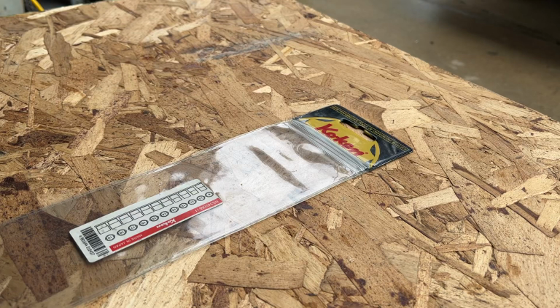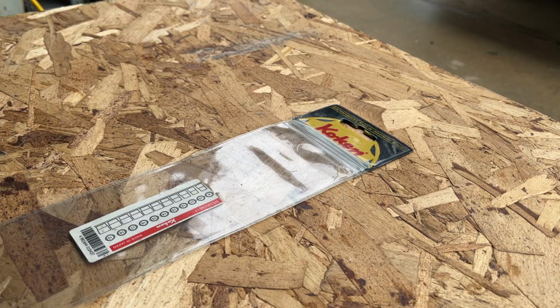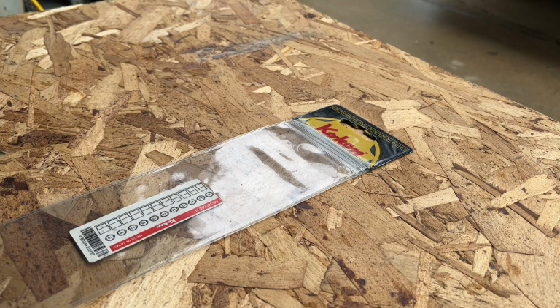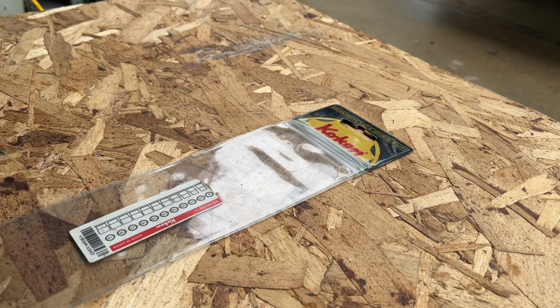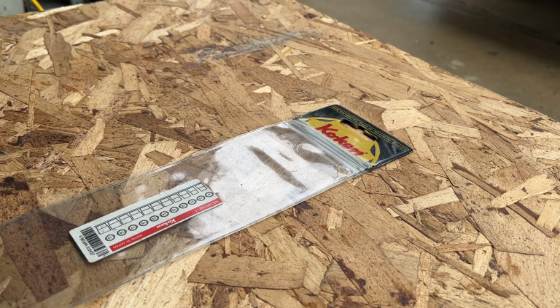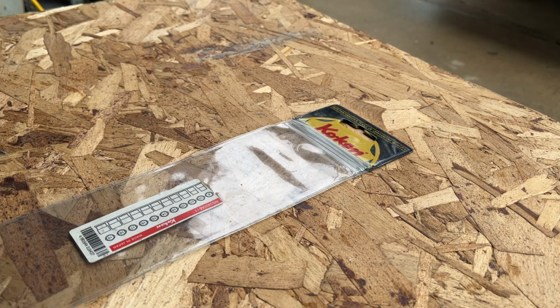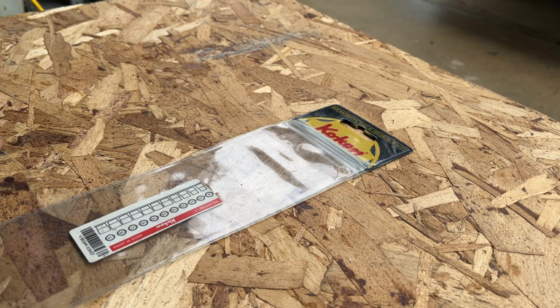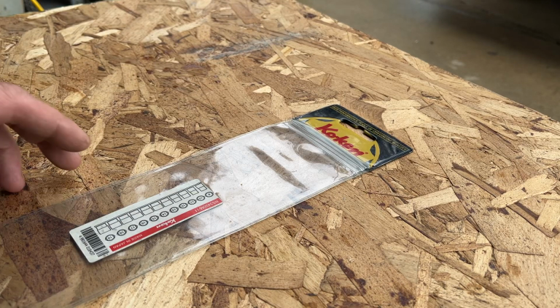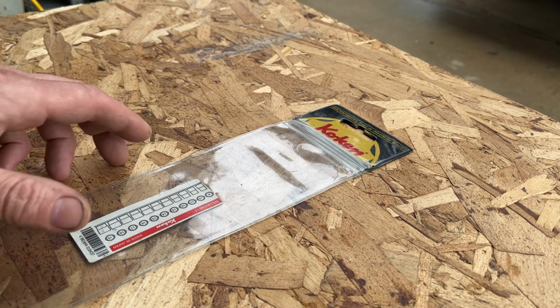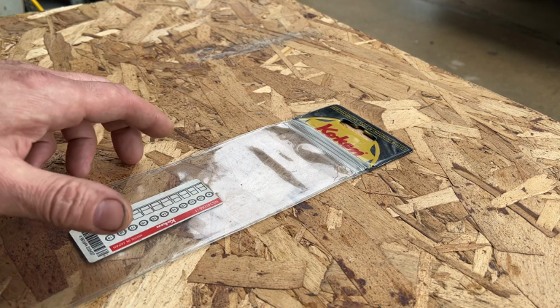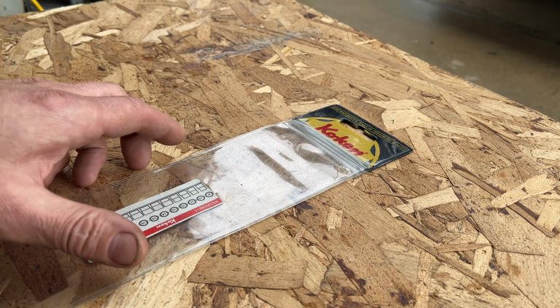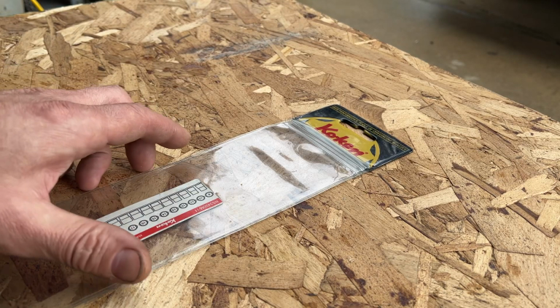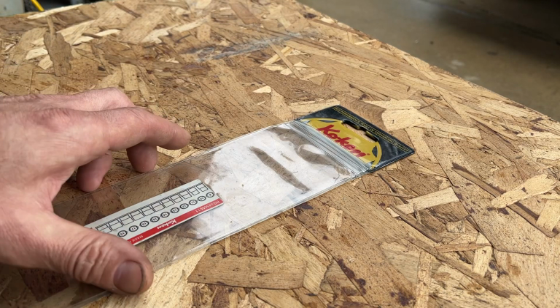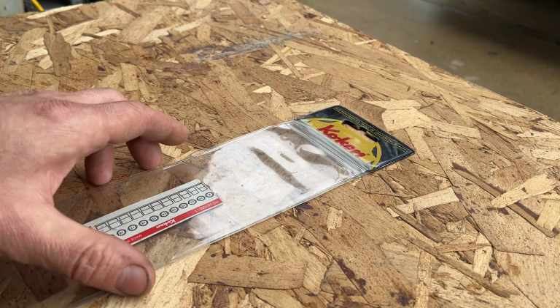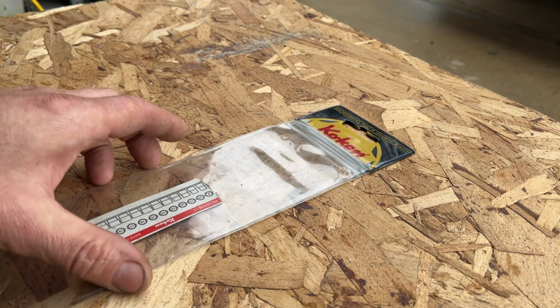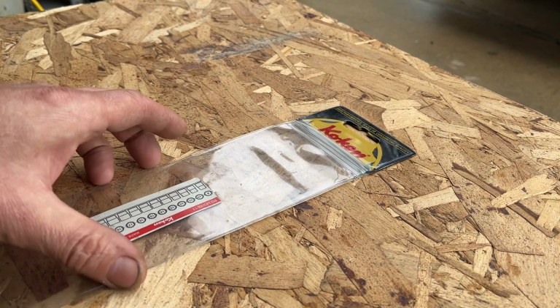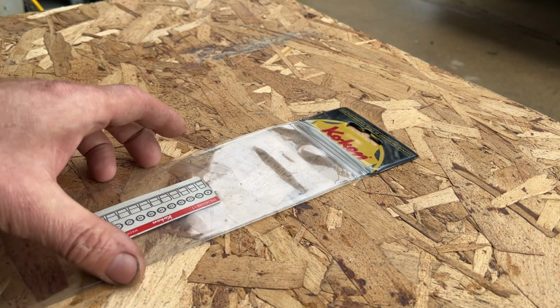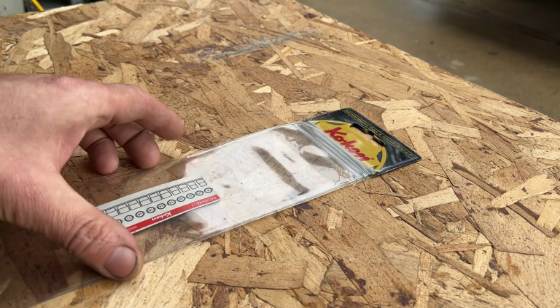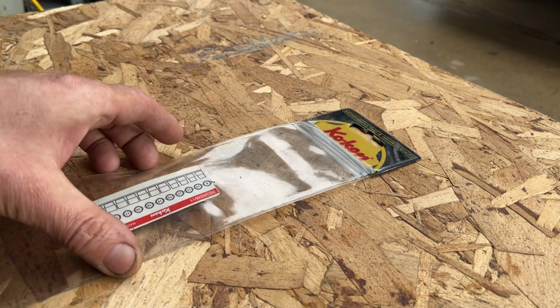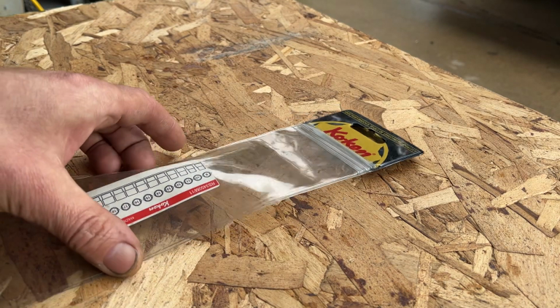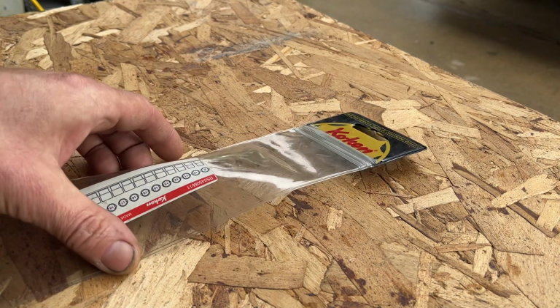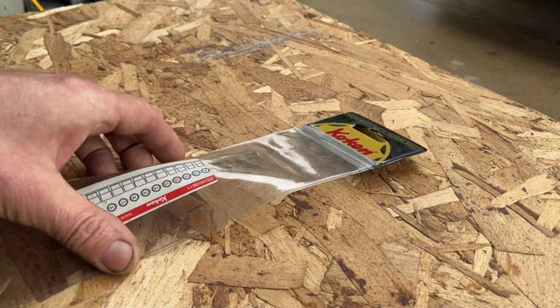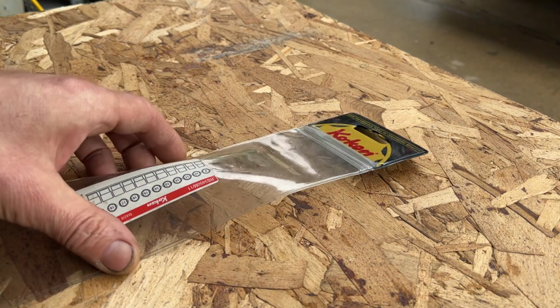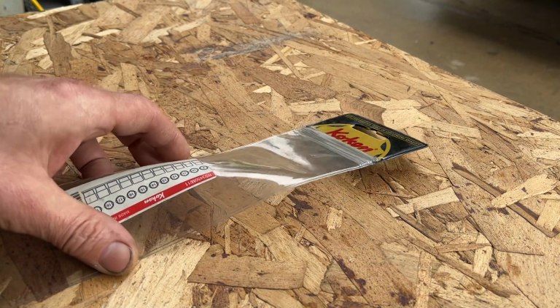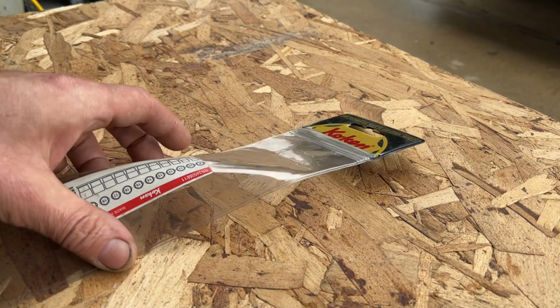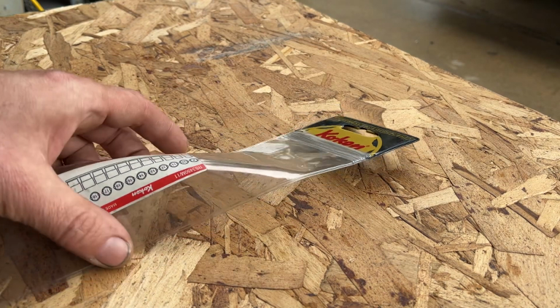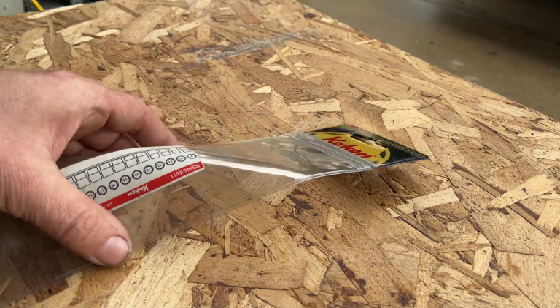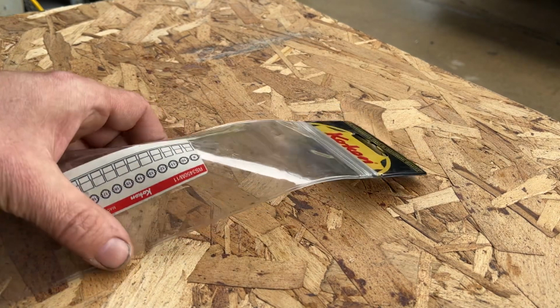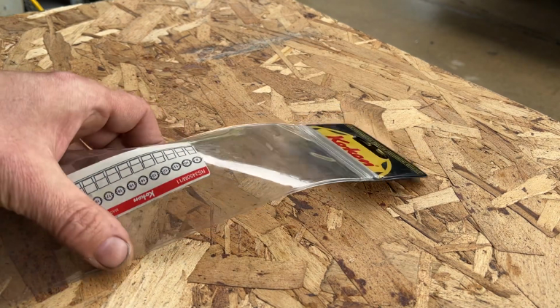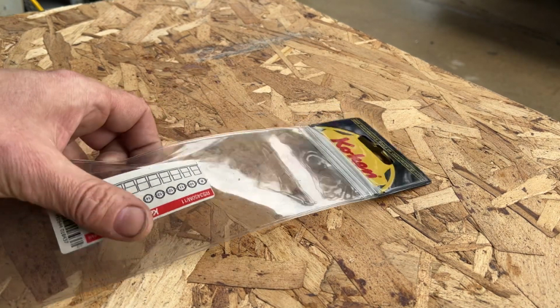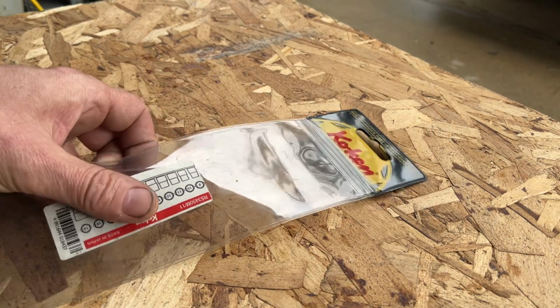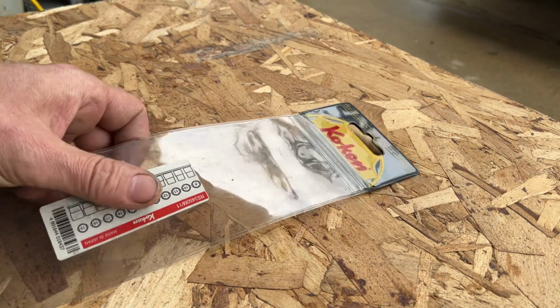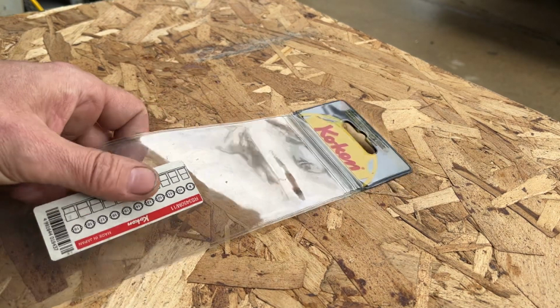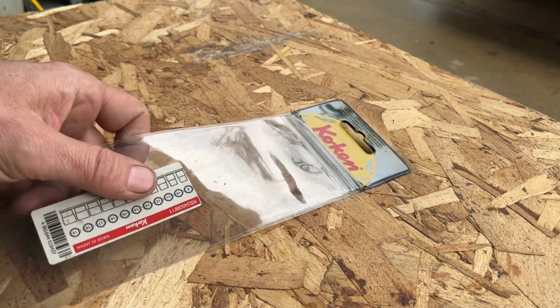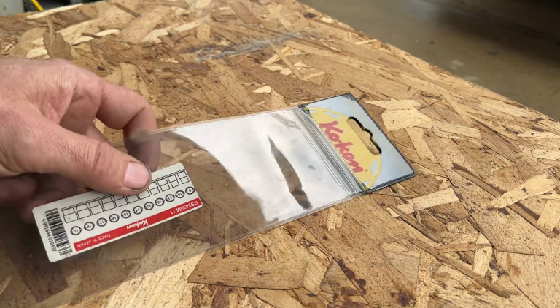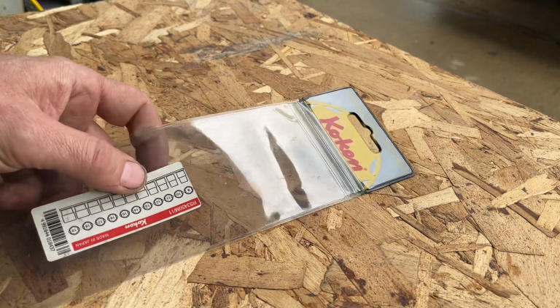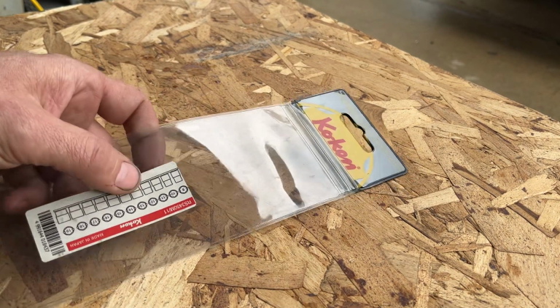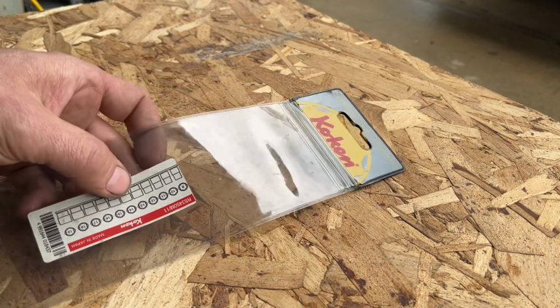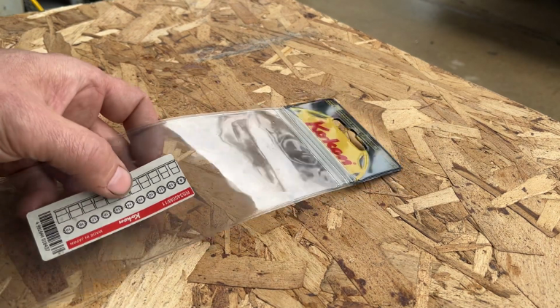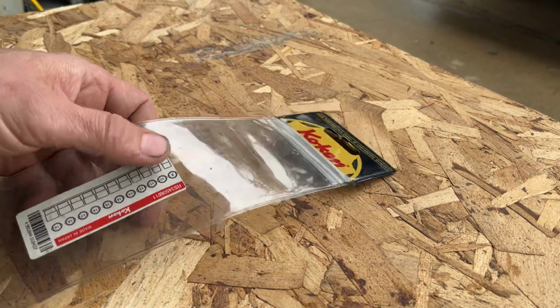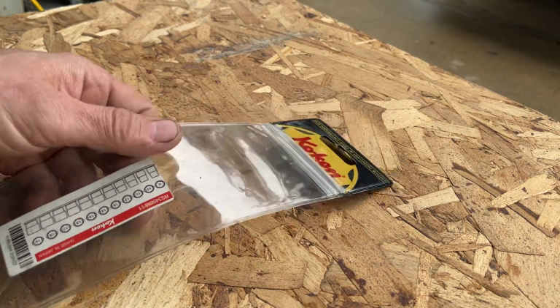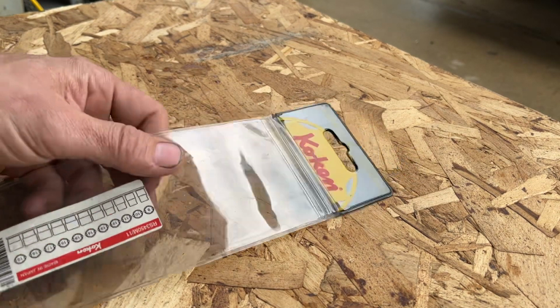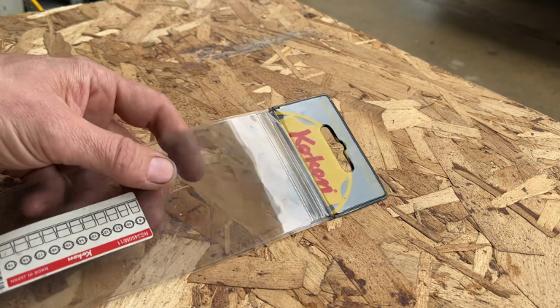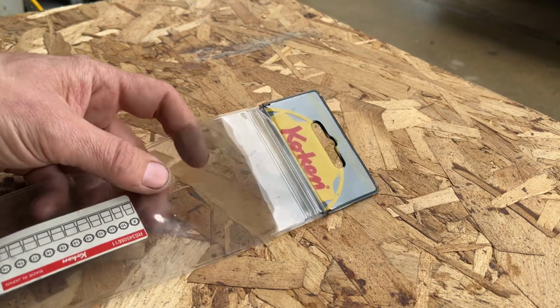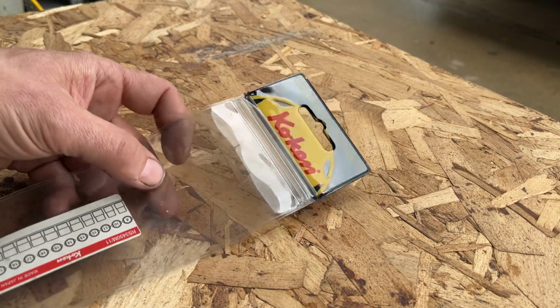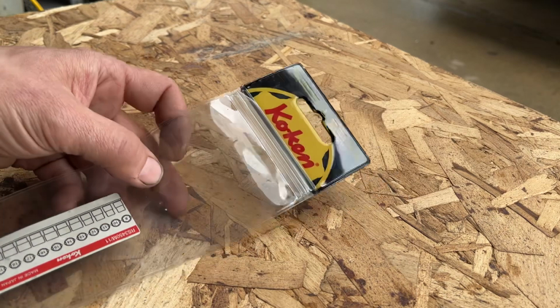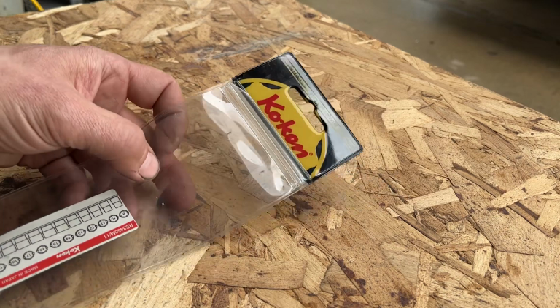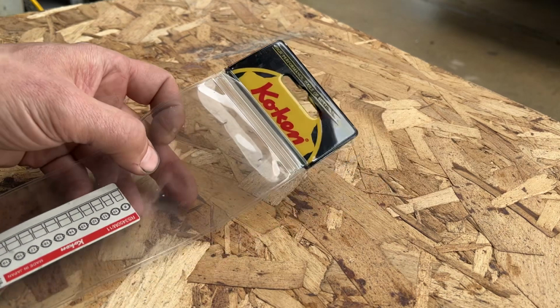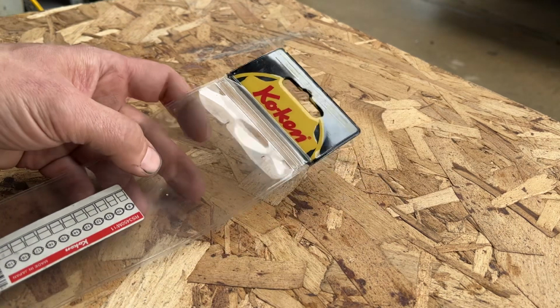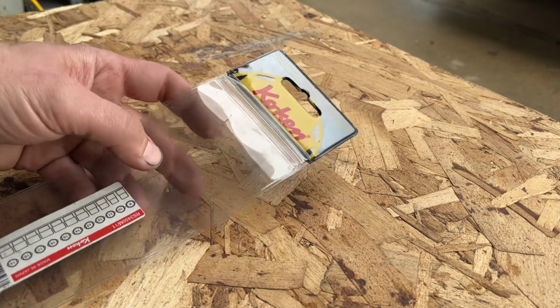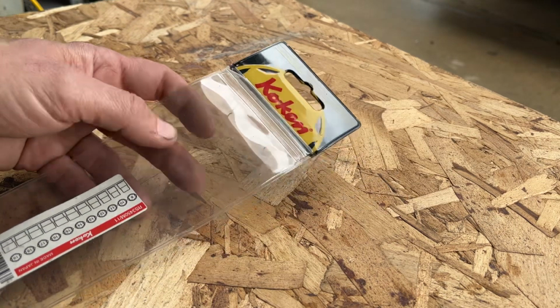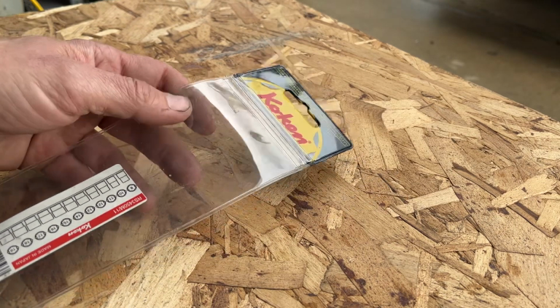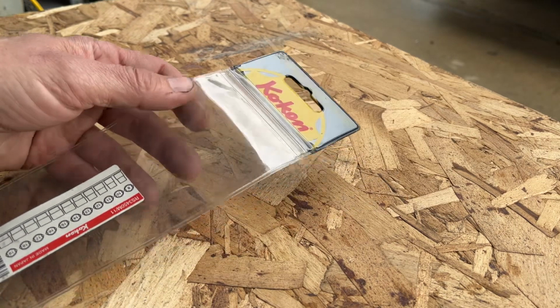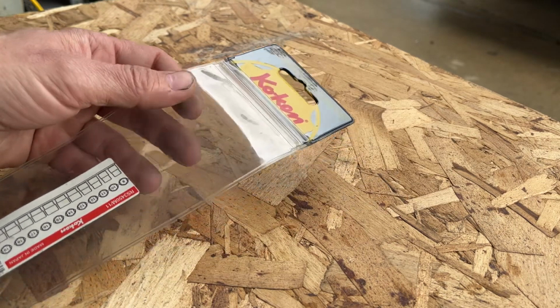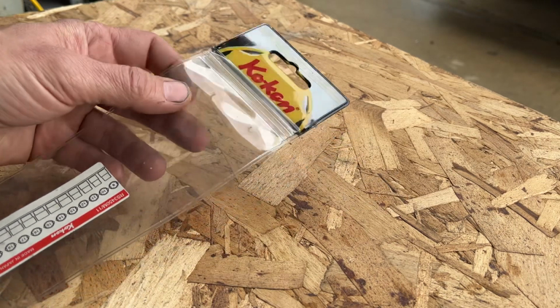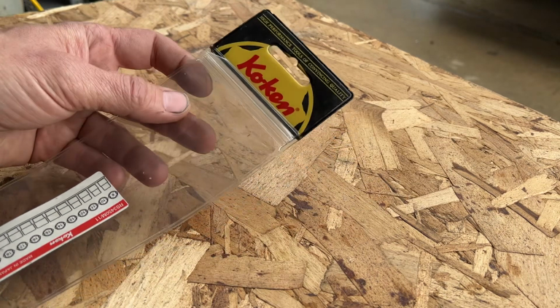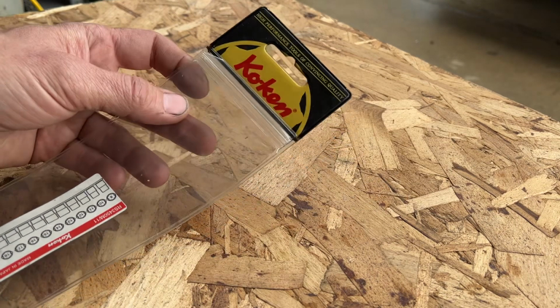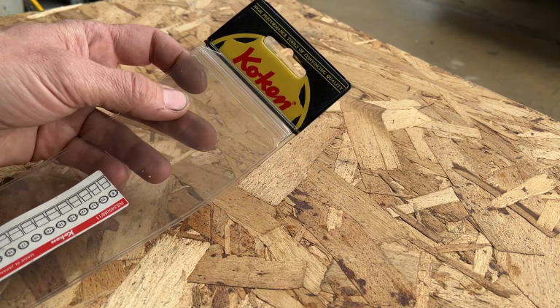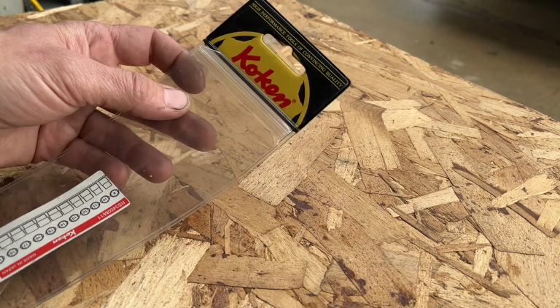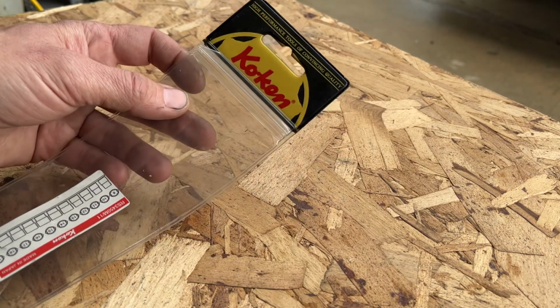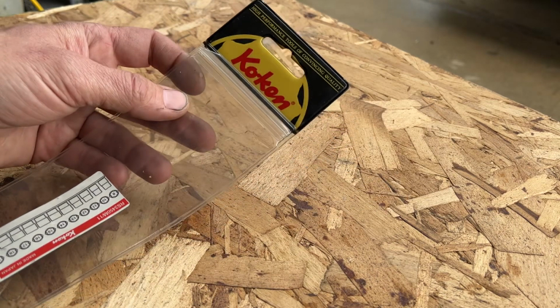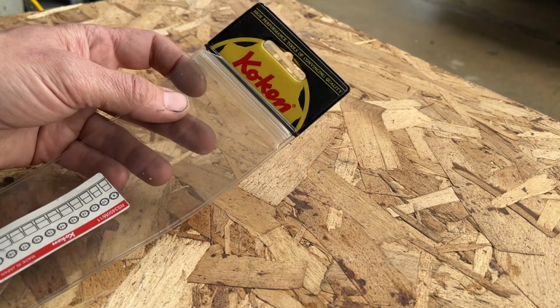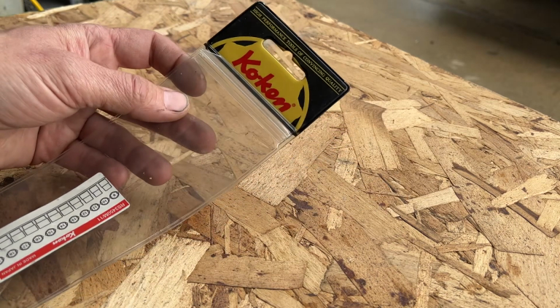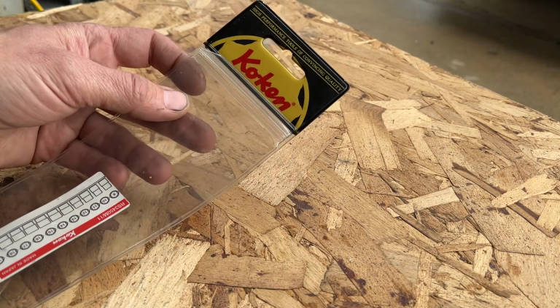Hey everybody, it's Quick Wrench here. Just going to do a quick little review slash tool haul.